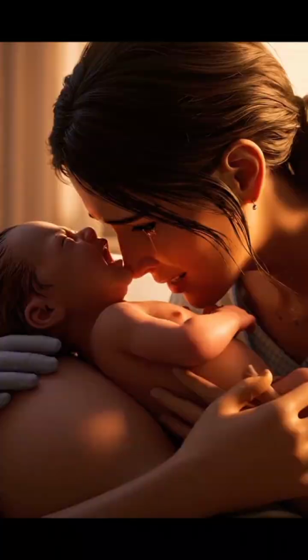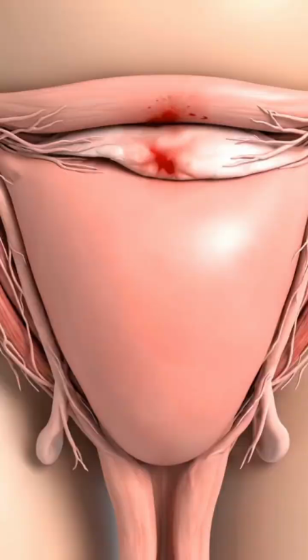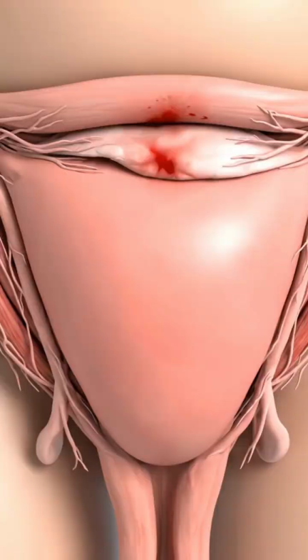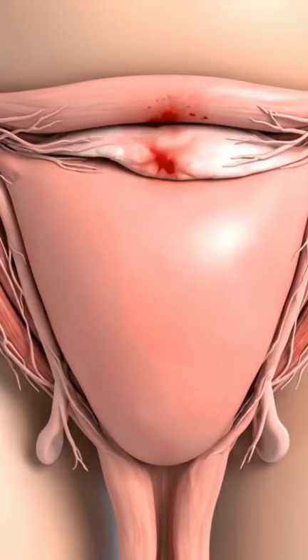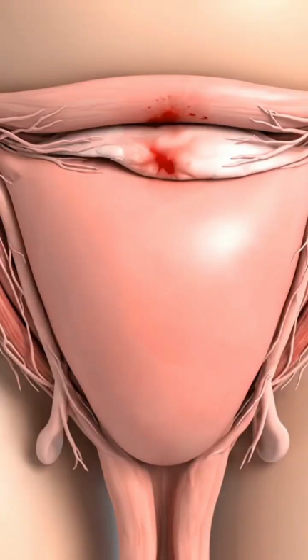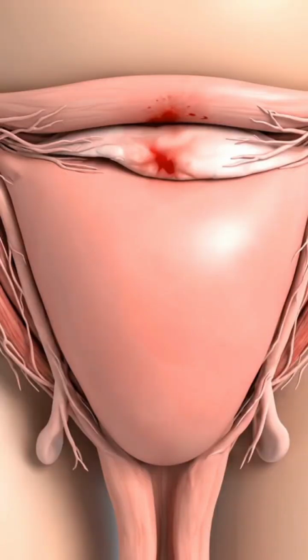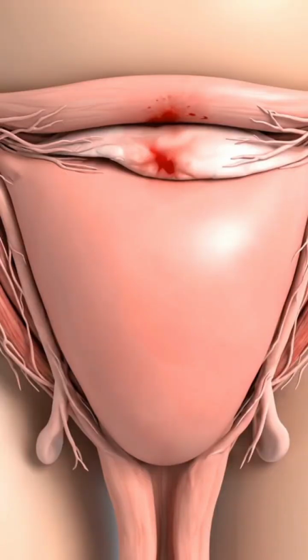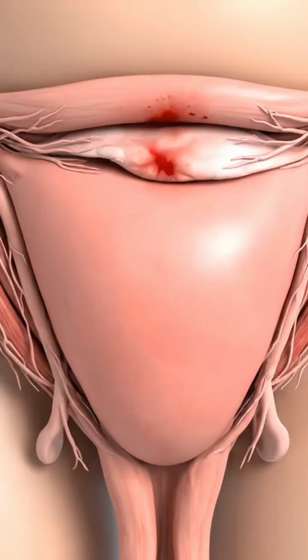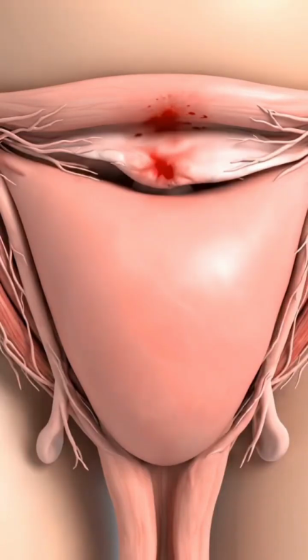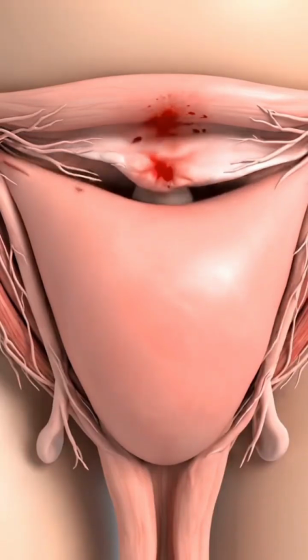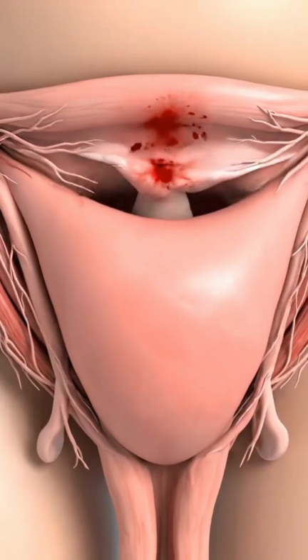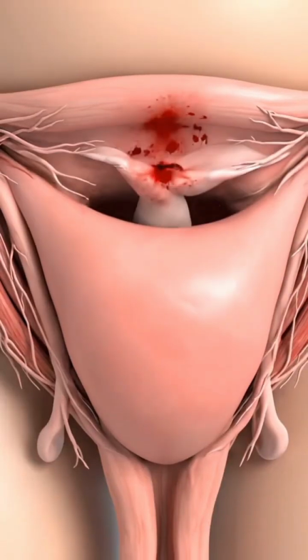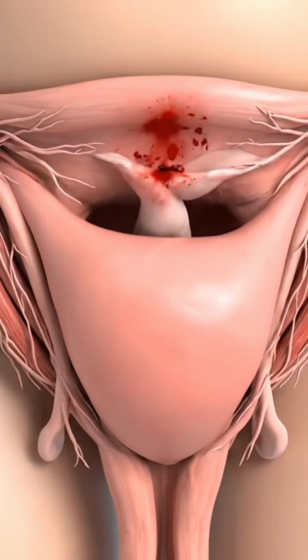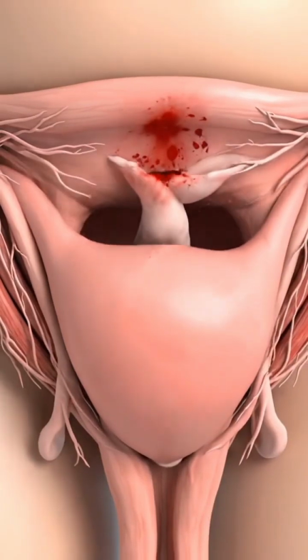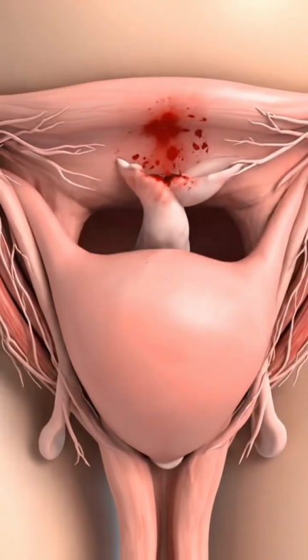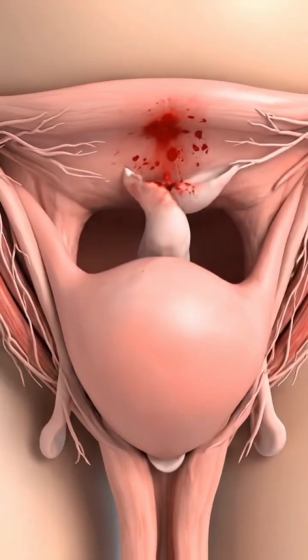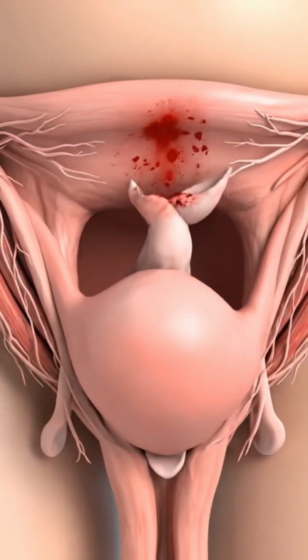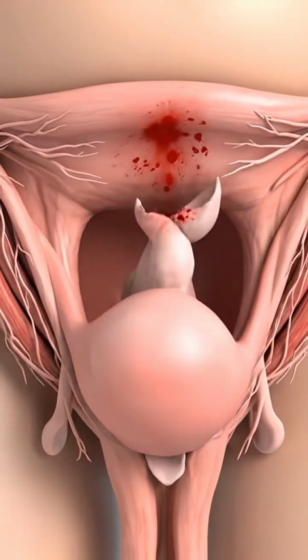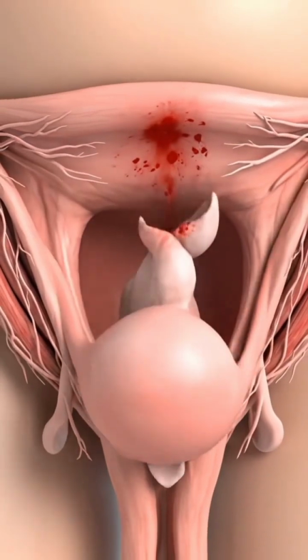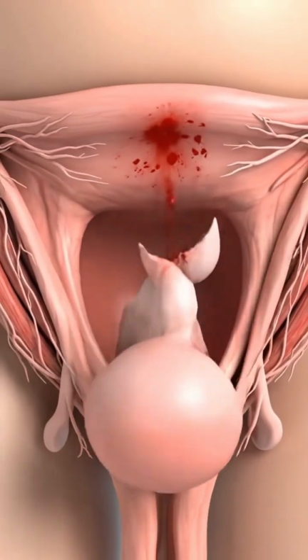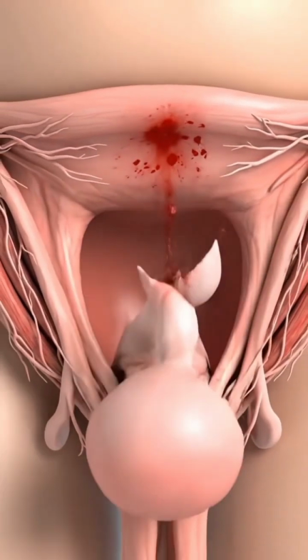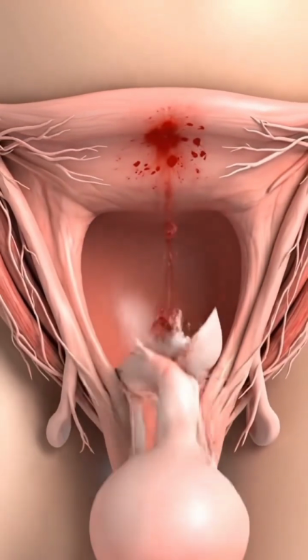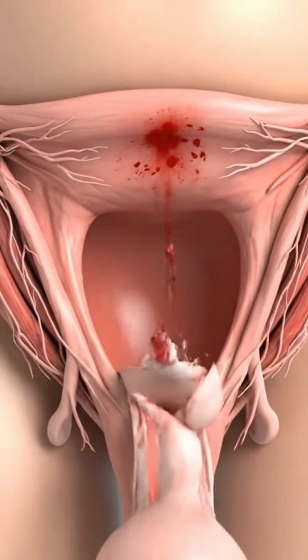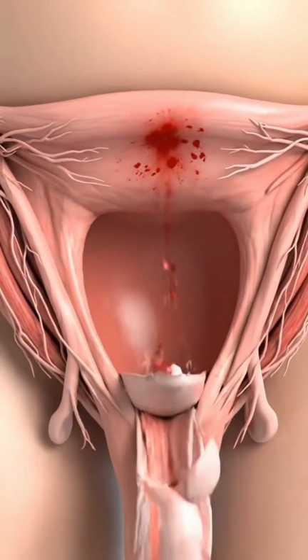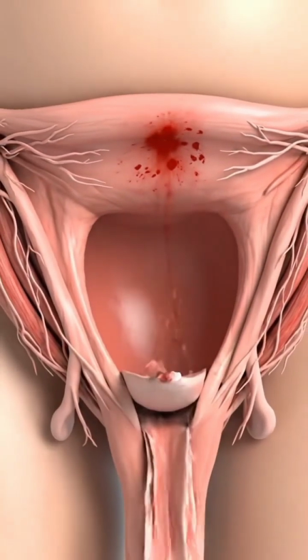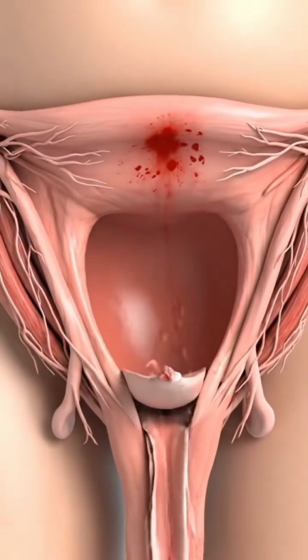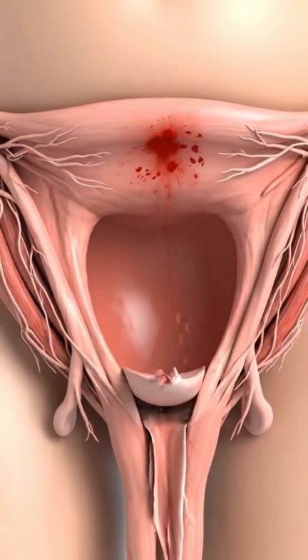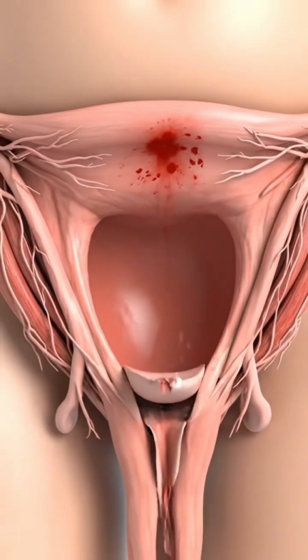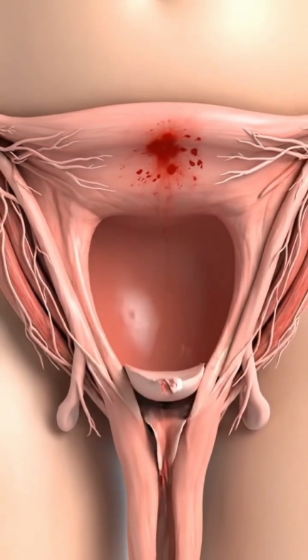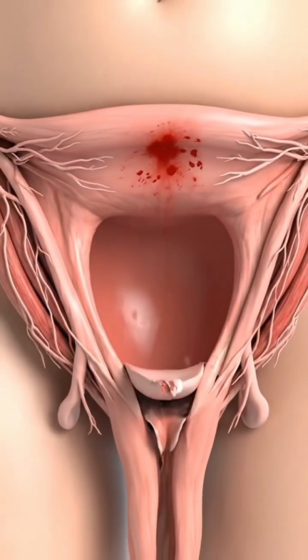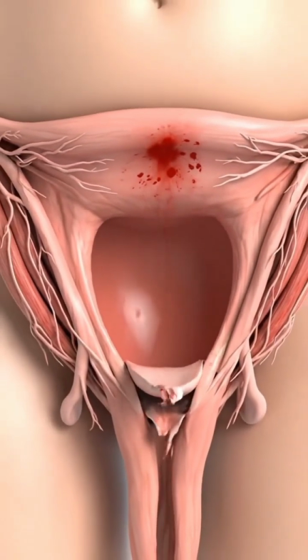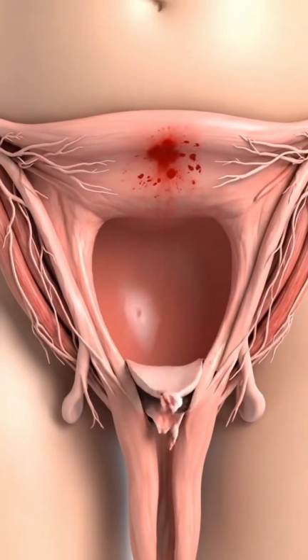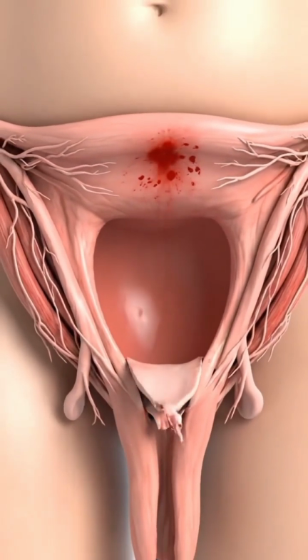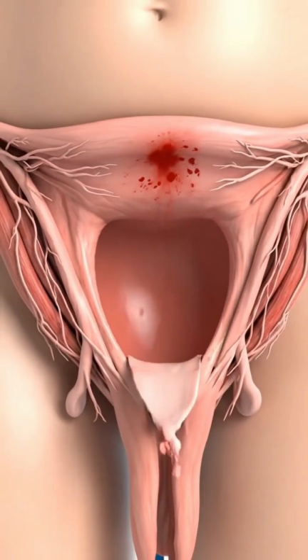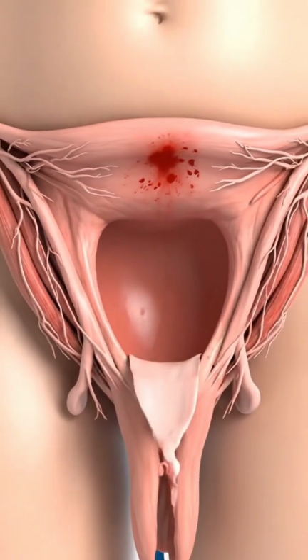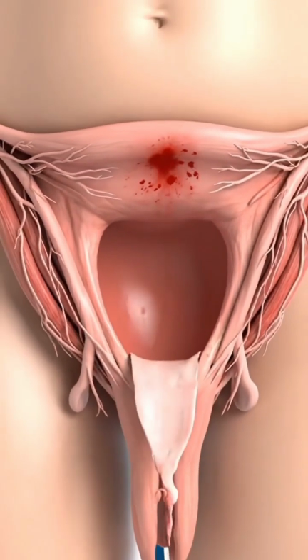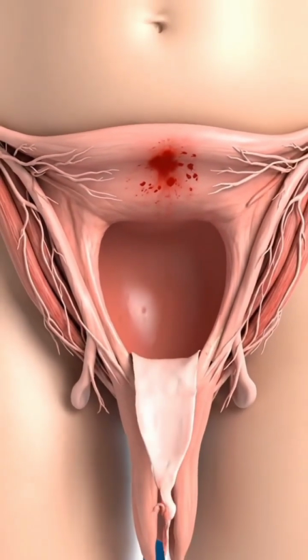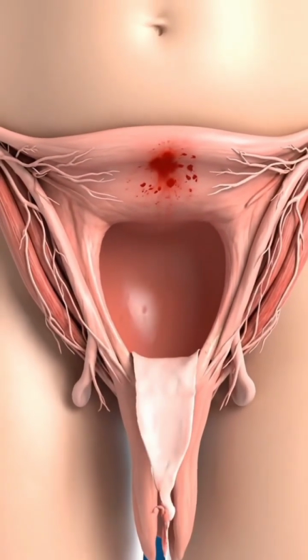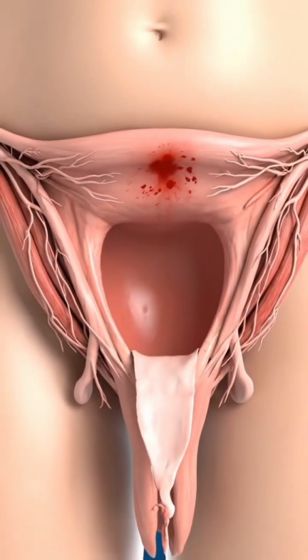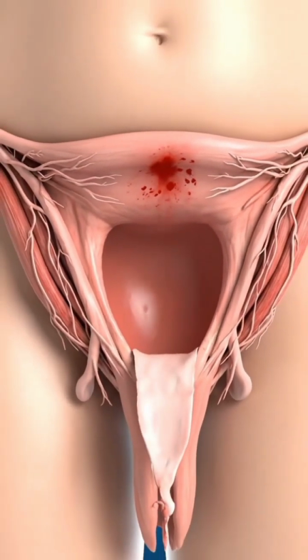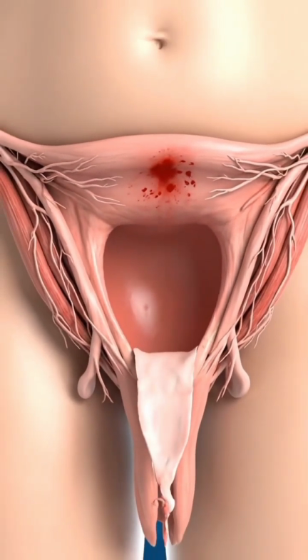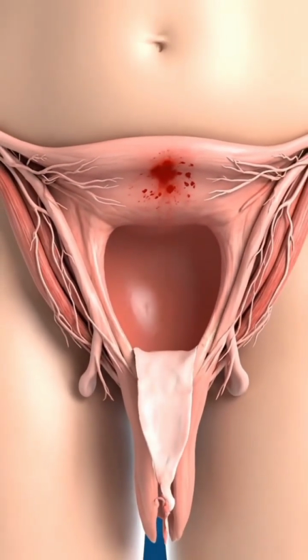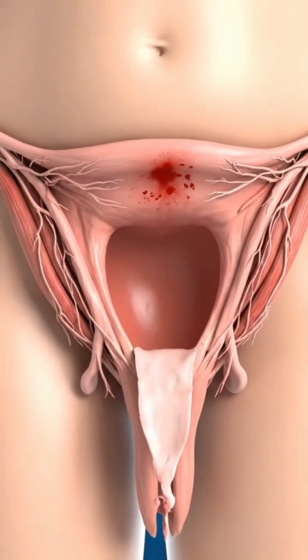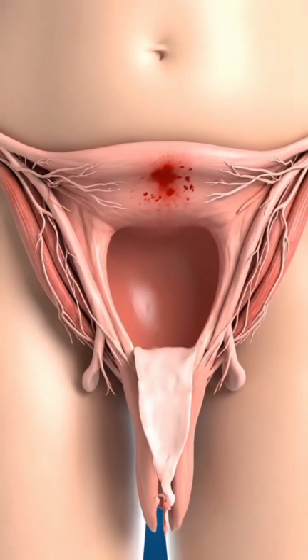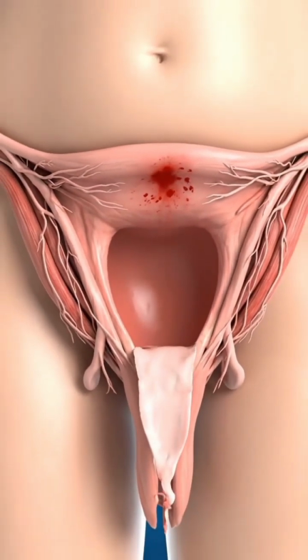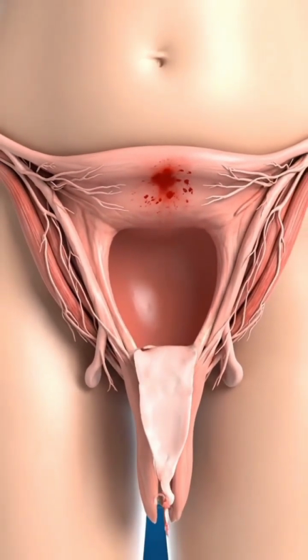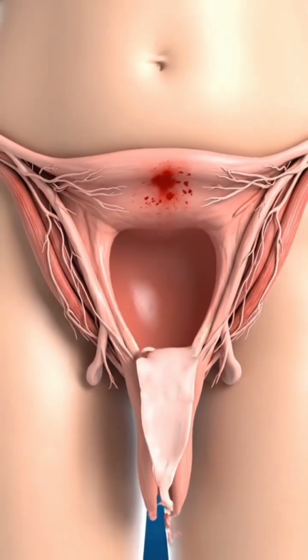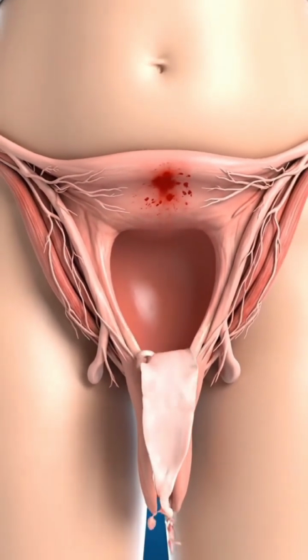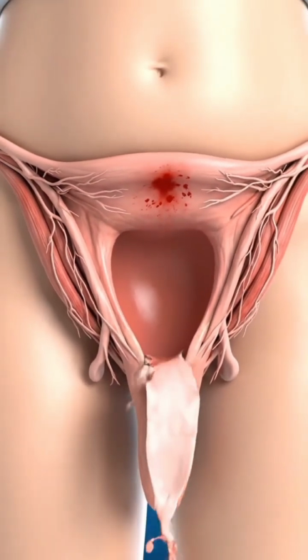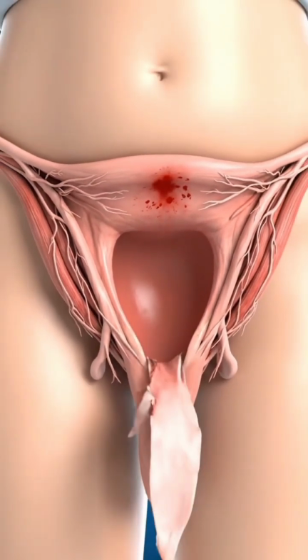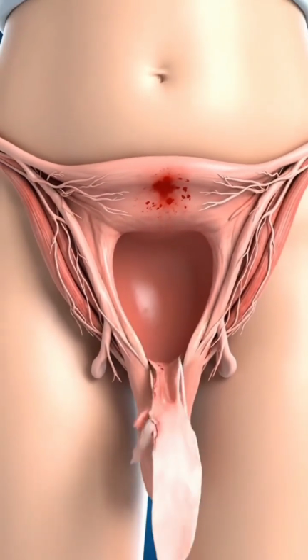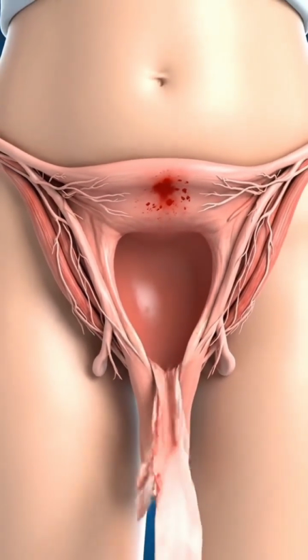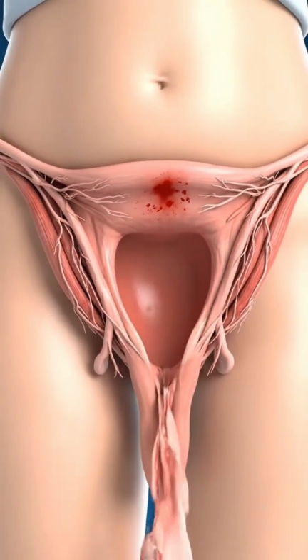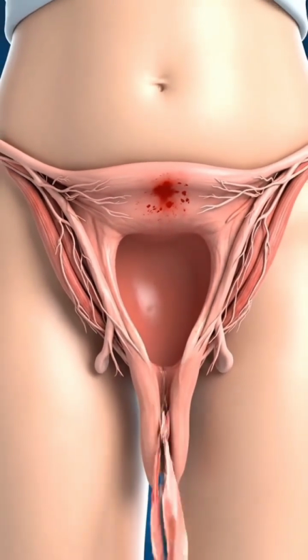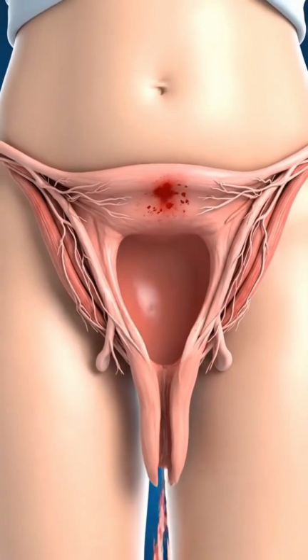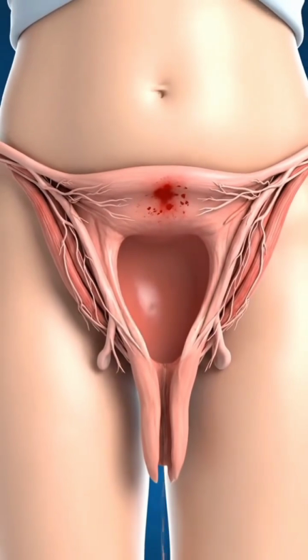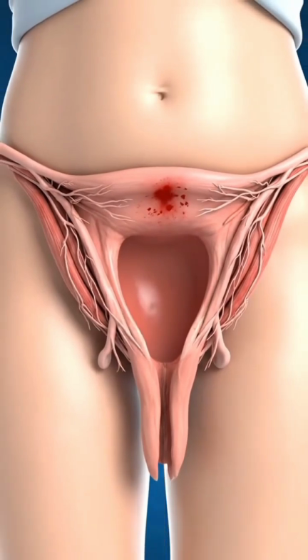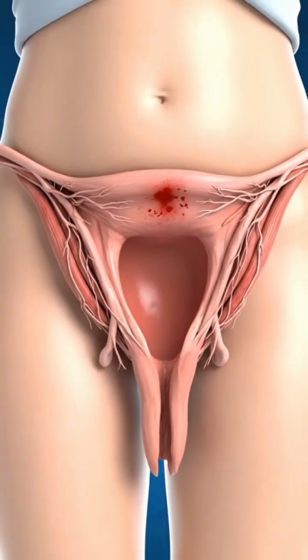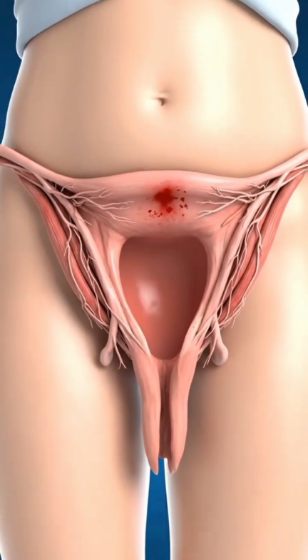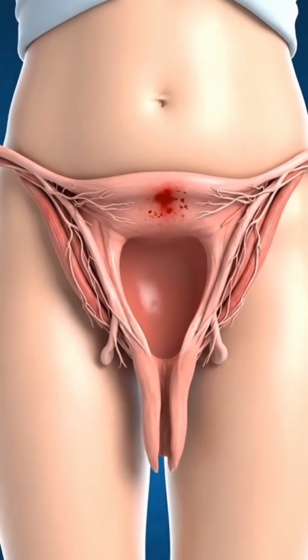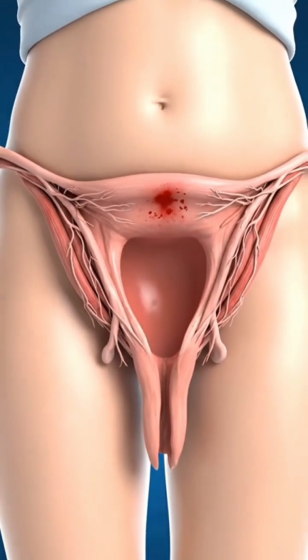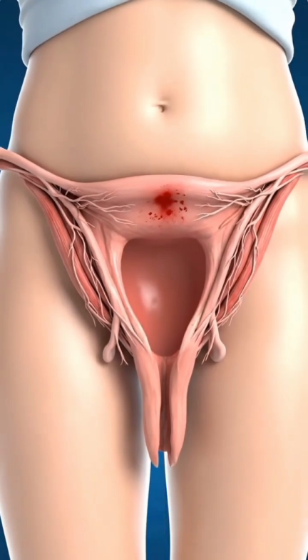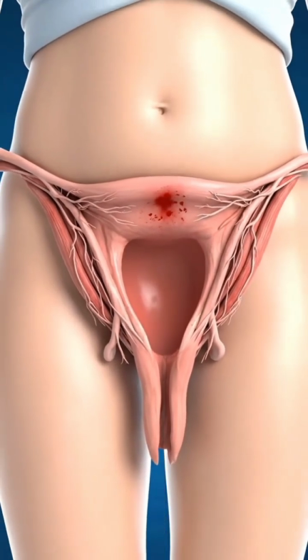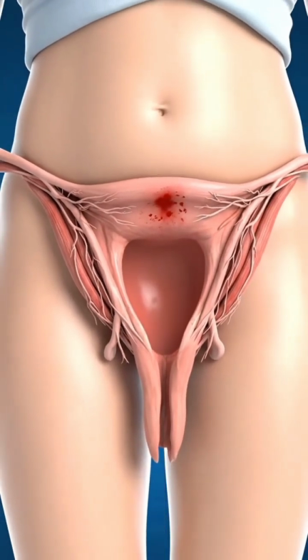In the third stage, the uterus contracts to separate and expel the placenta, completing the process of childbirth.